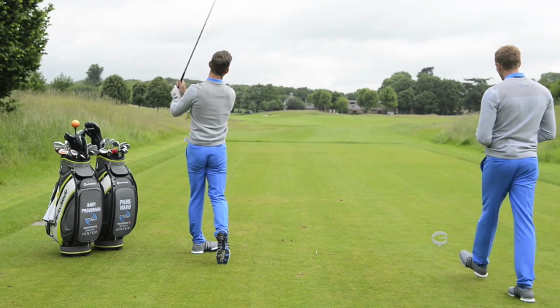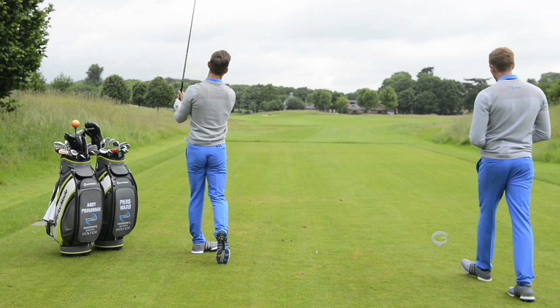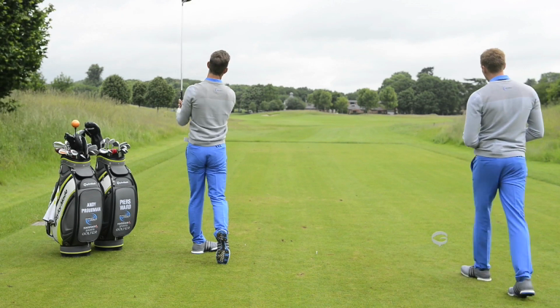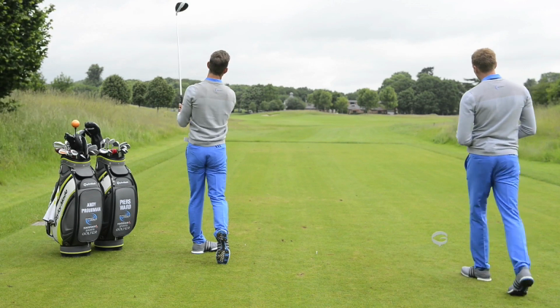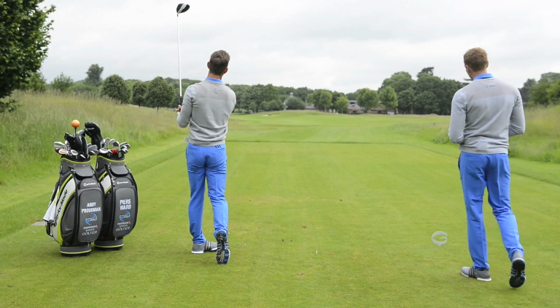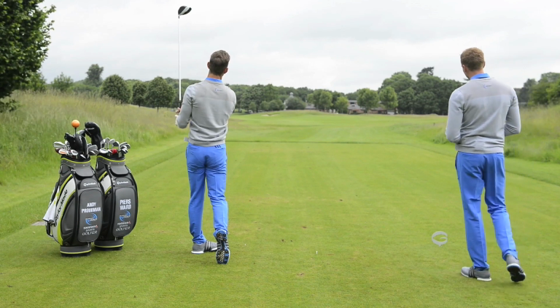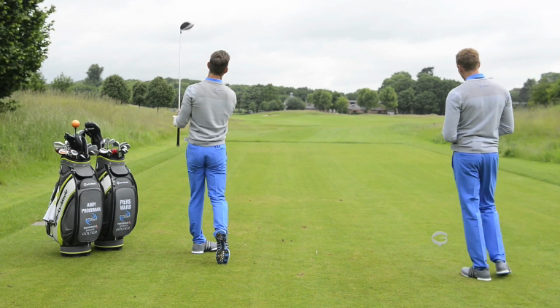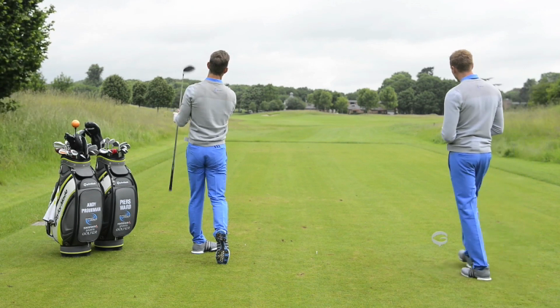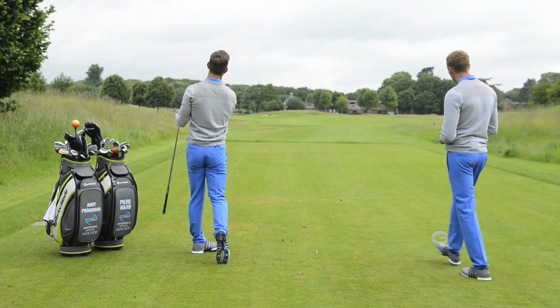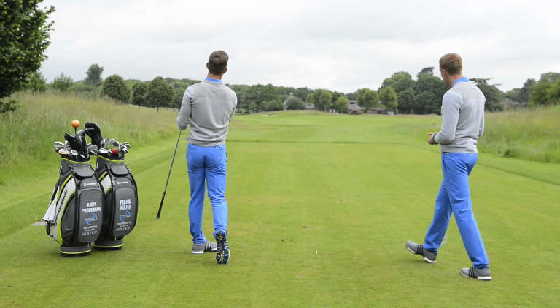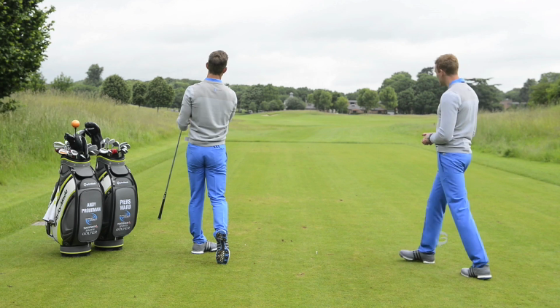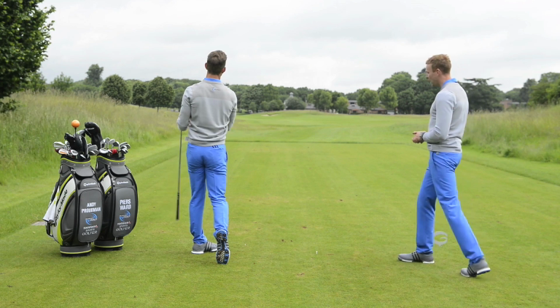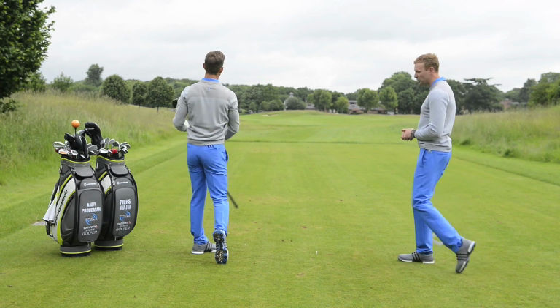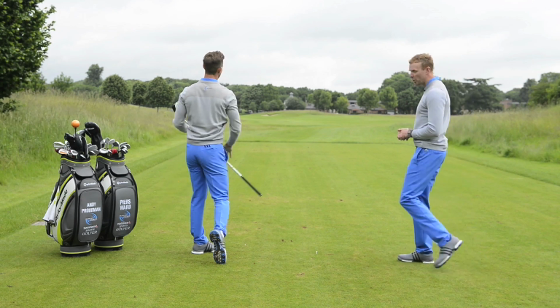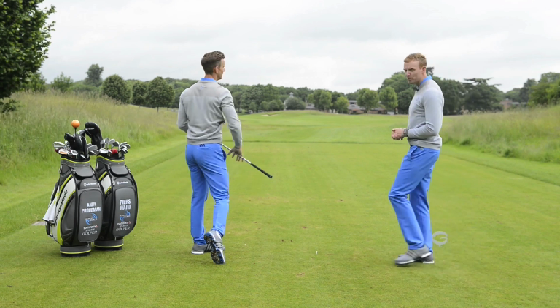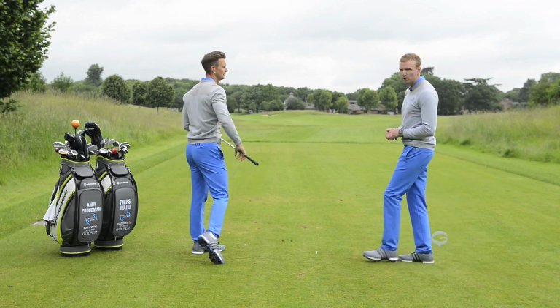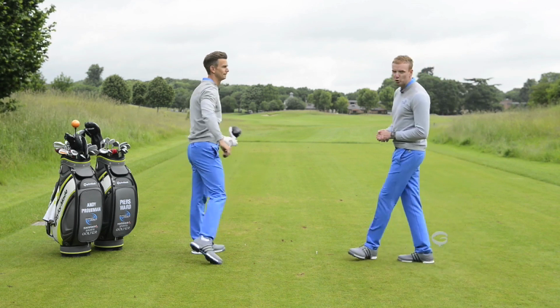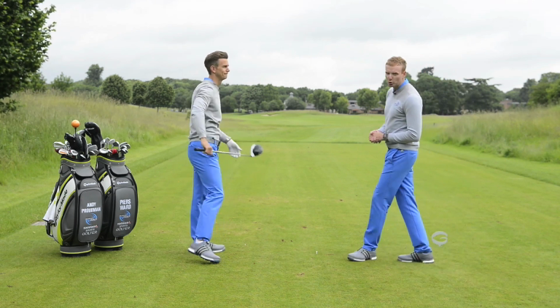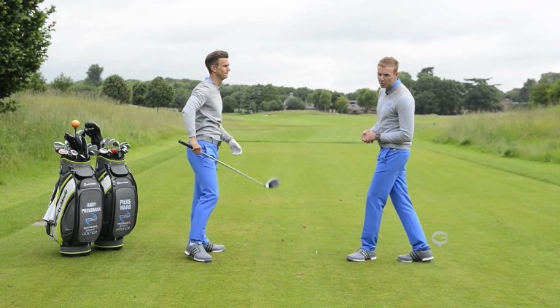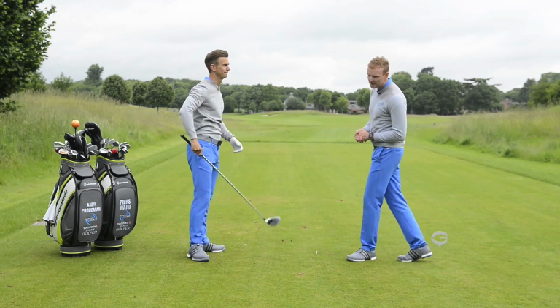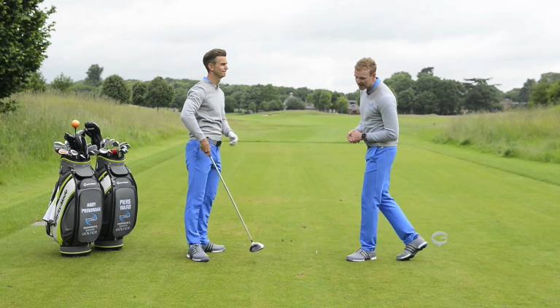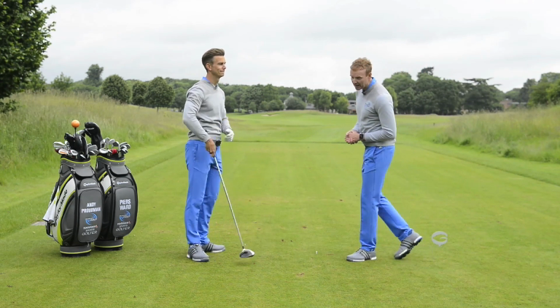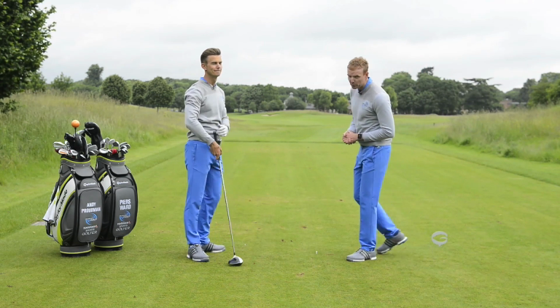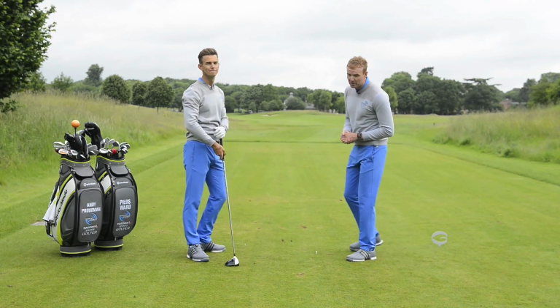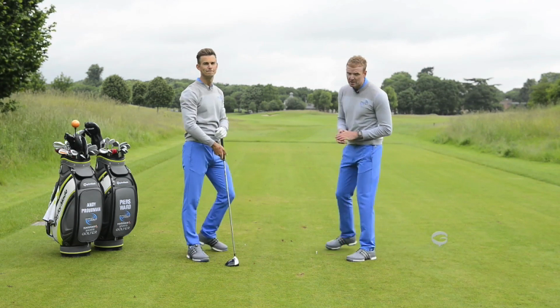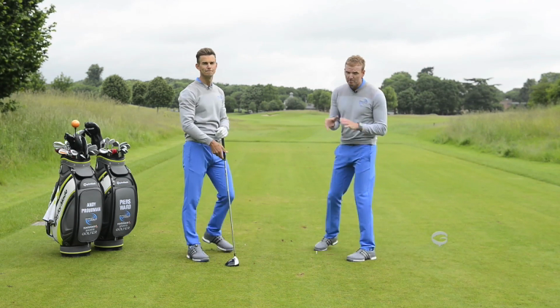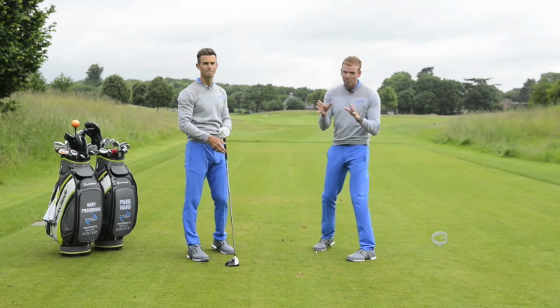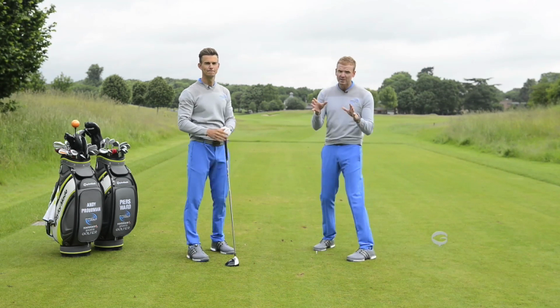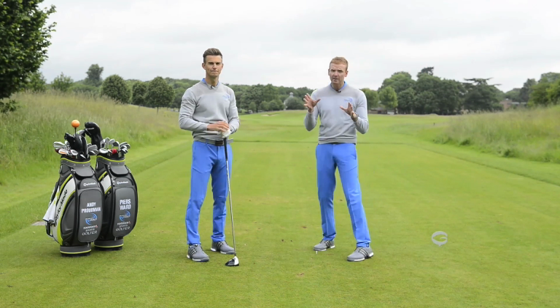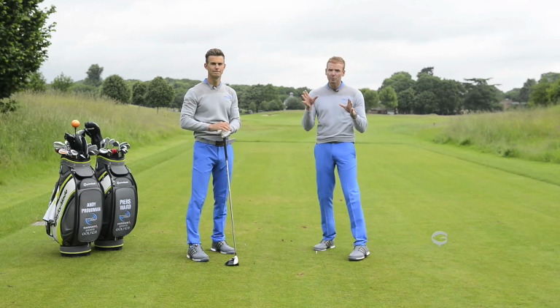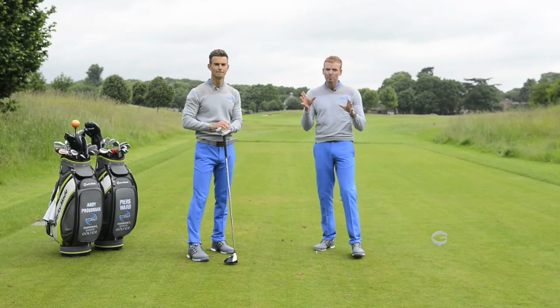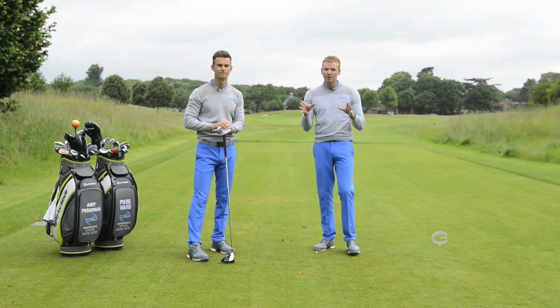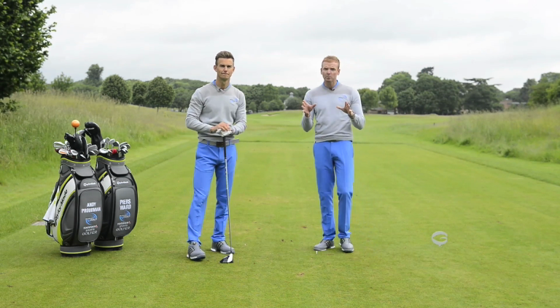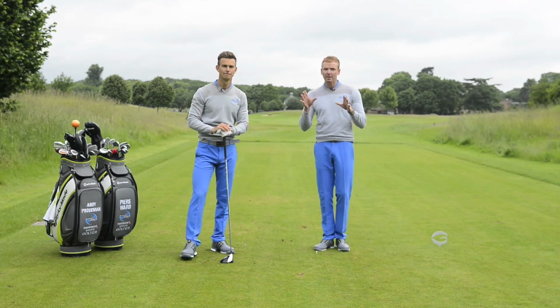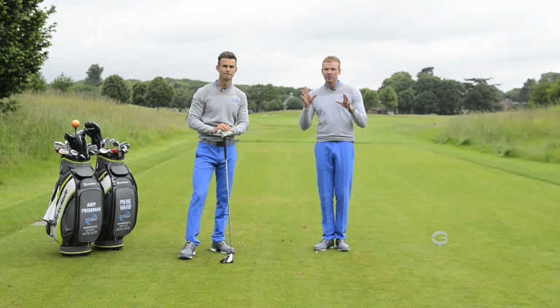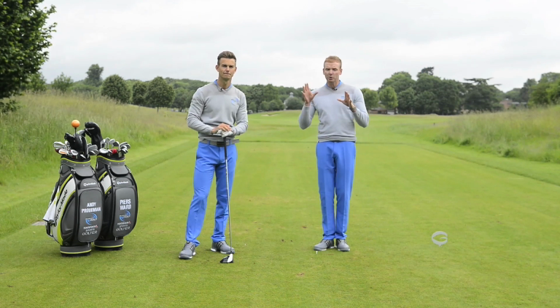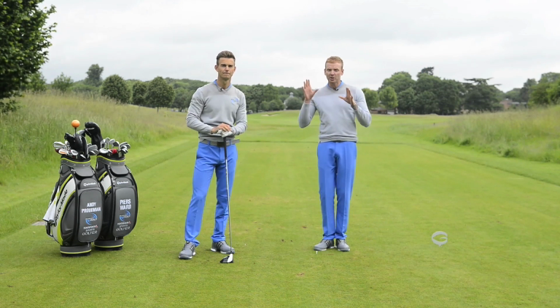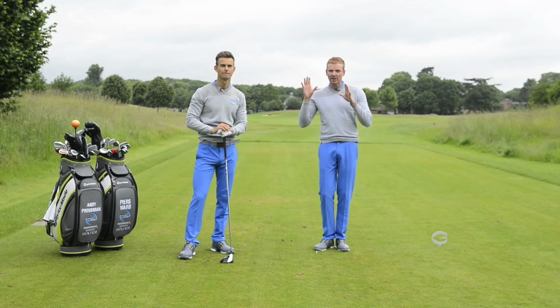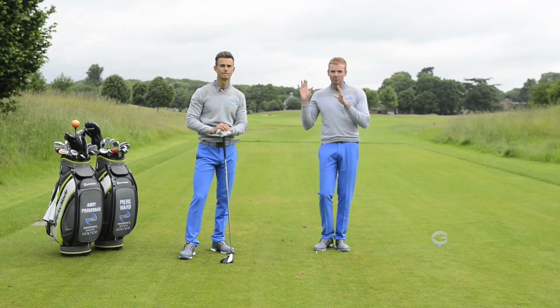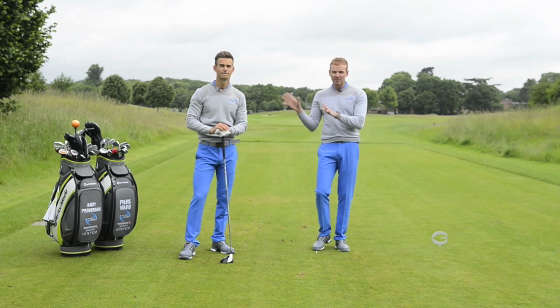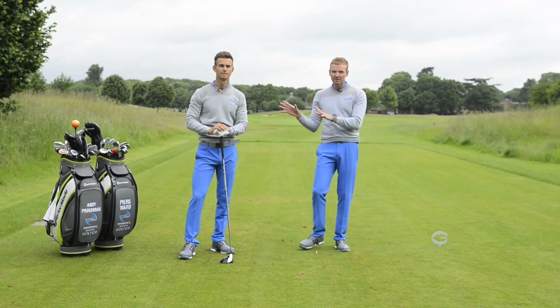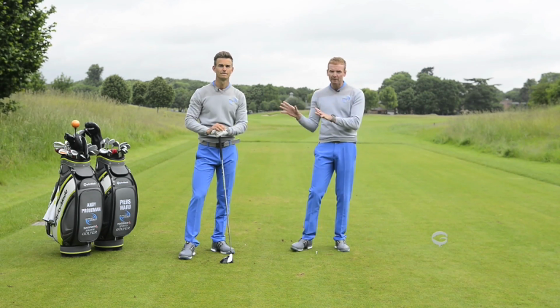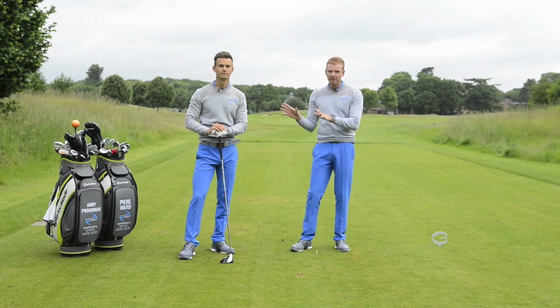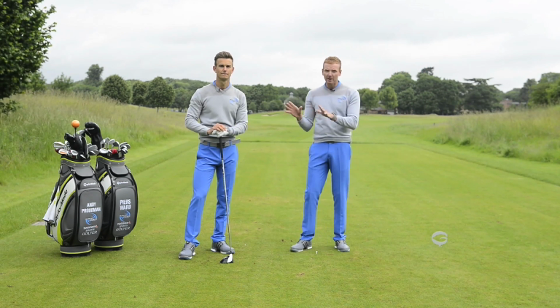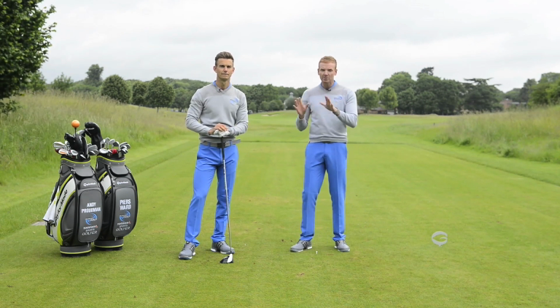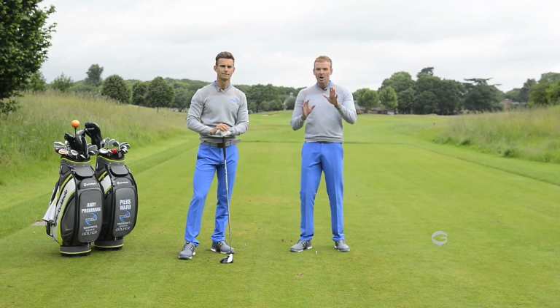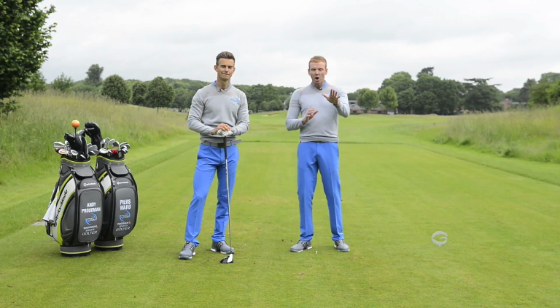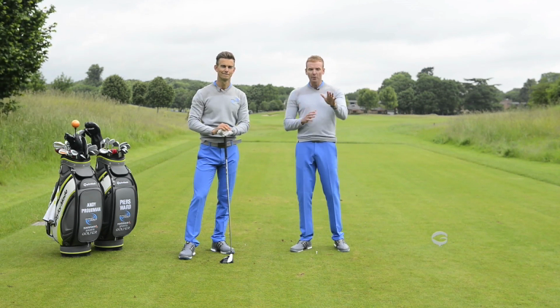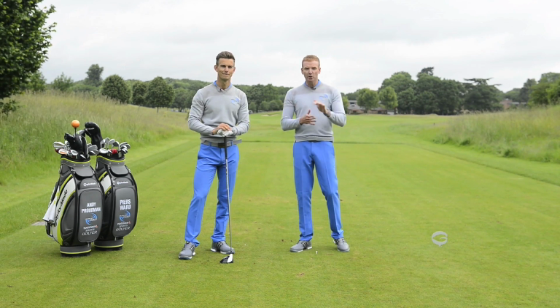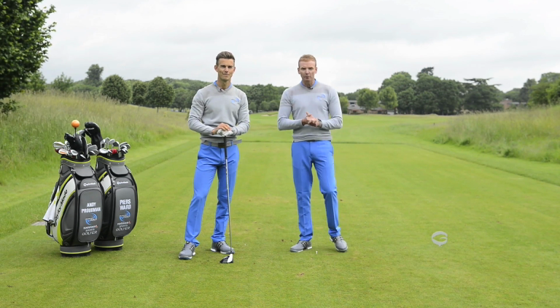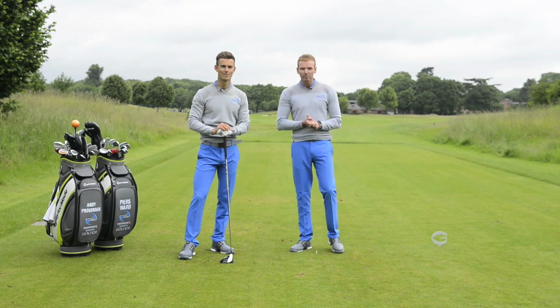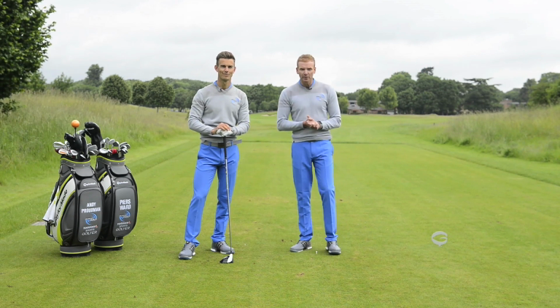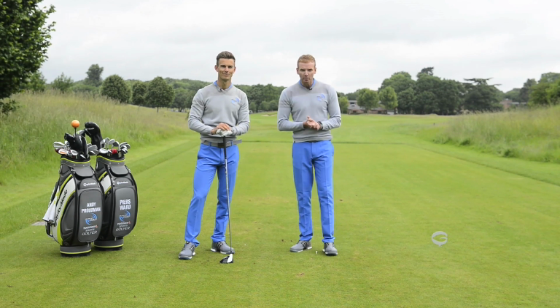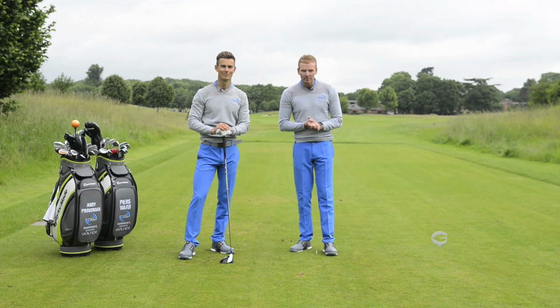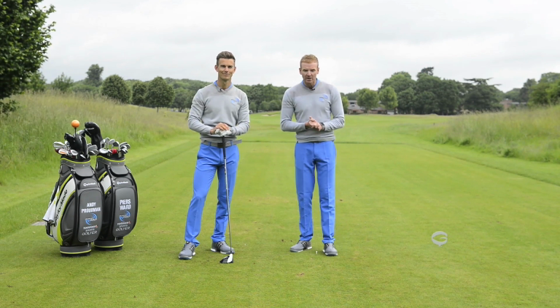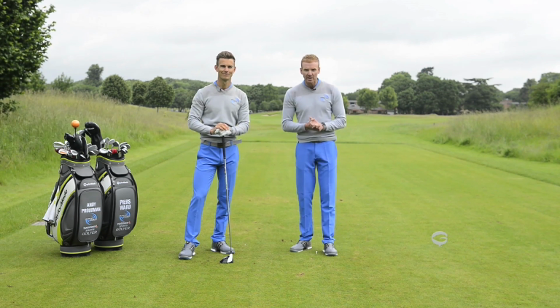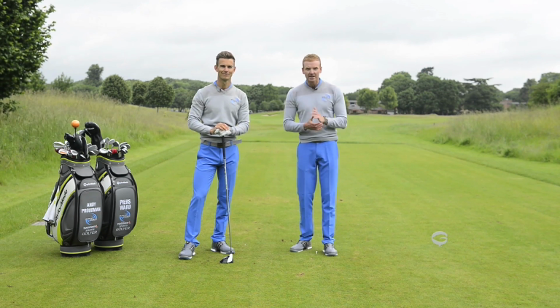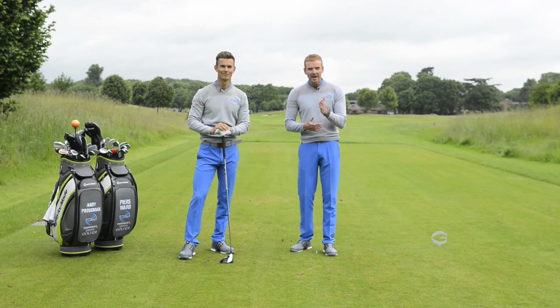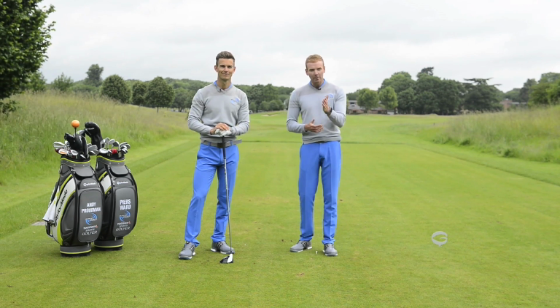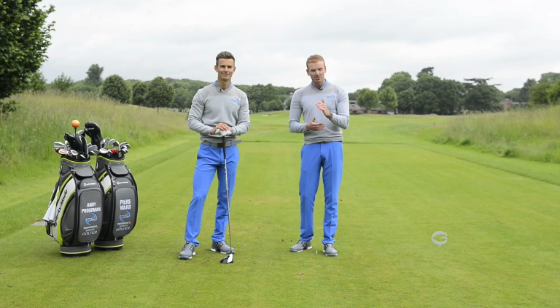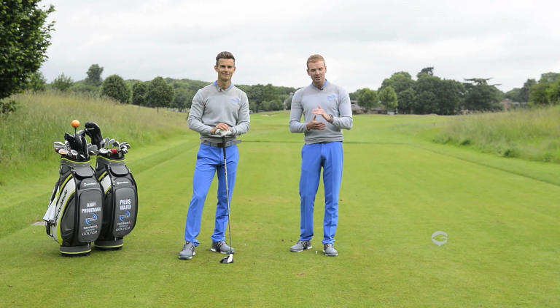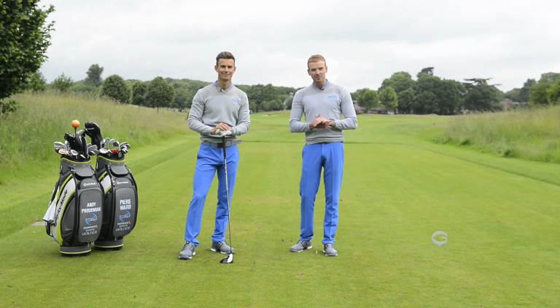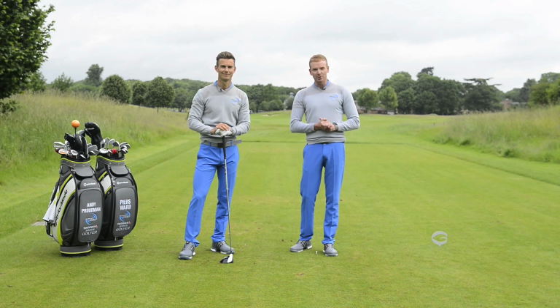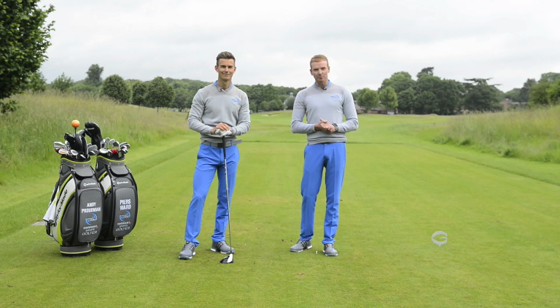Another fairway found! Okay guys, hope you enjoyed that. If you want to get the most out of your game, make sure you check out the rest of our videos on the Golf Monthly website, and we'll see you soon.